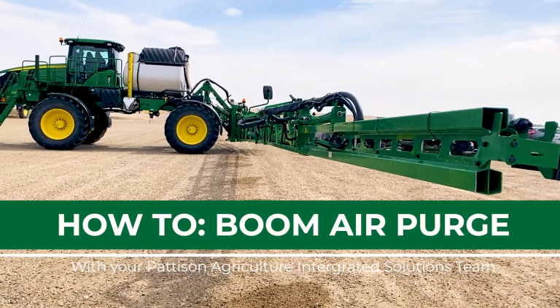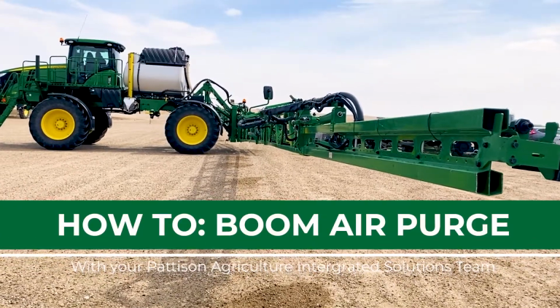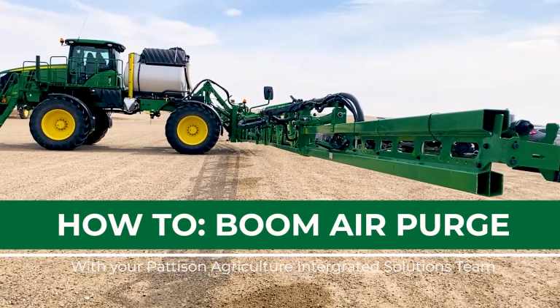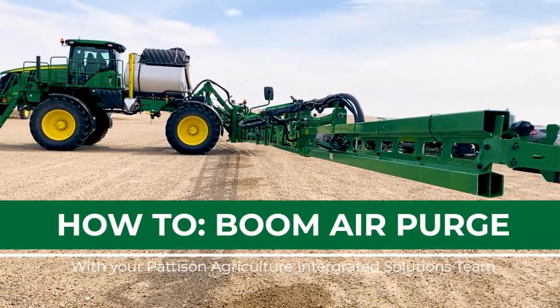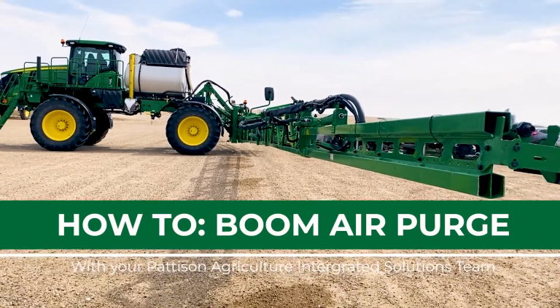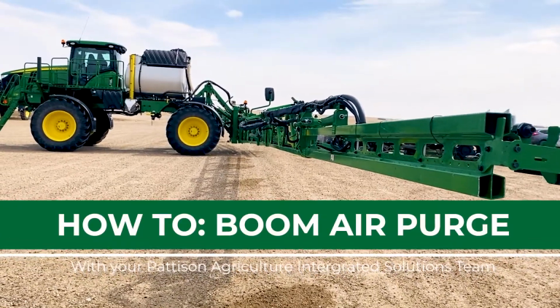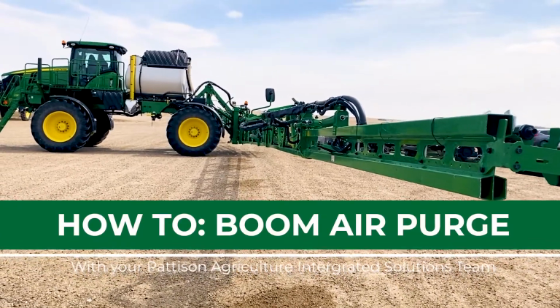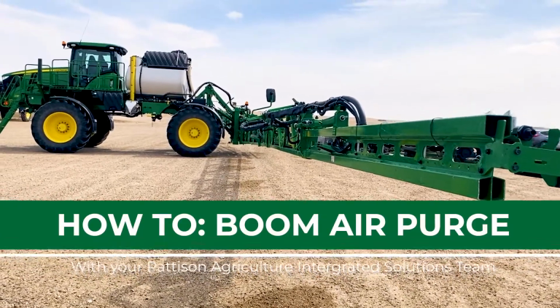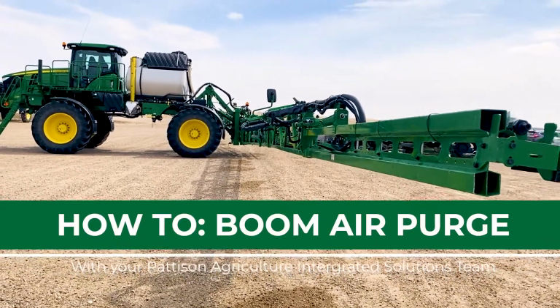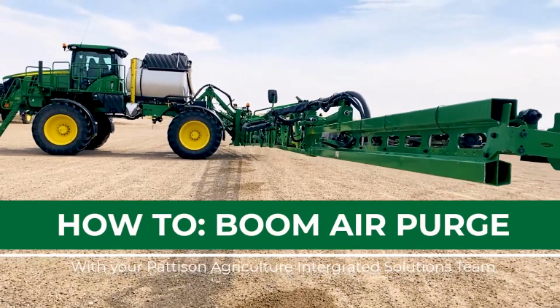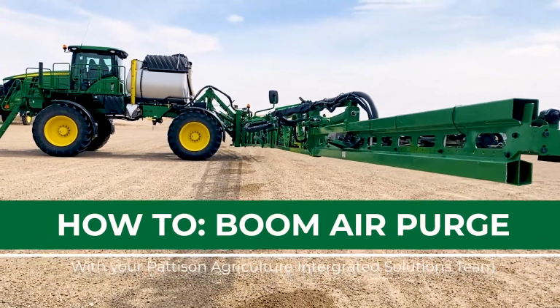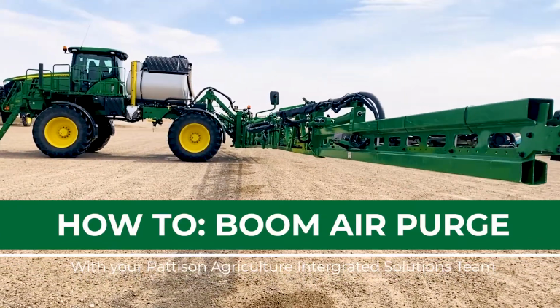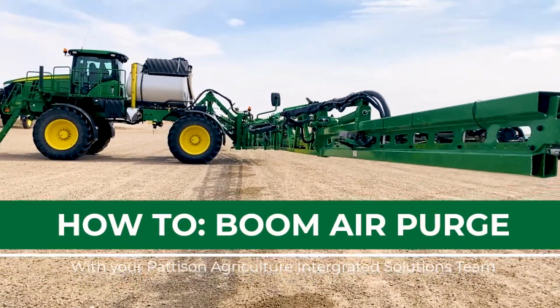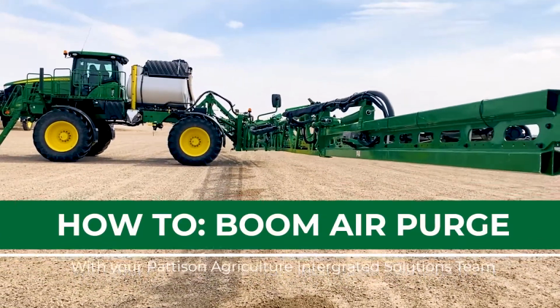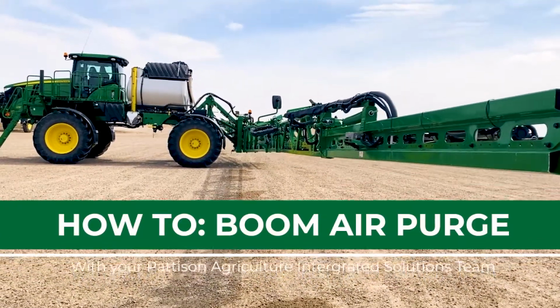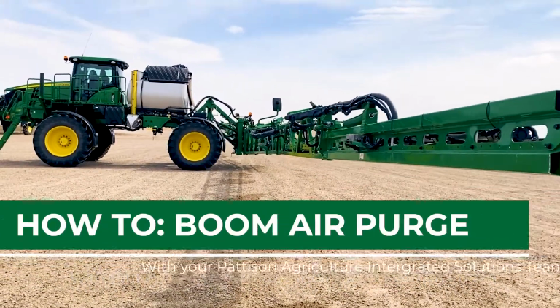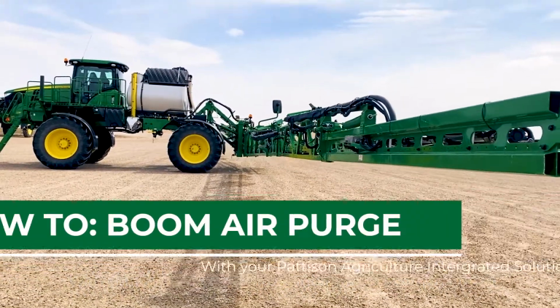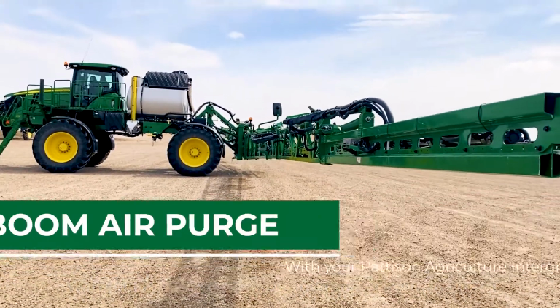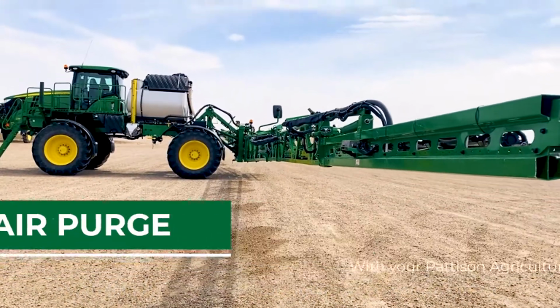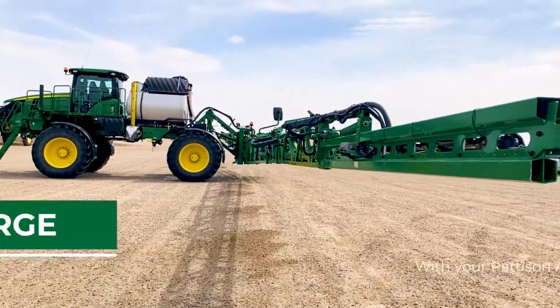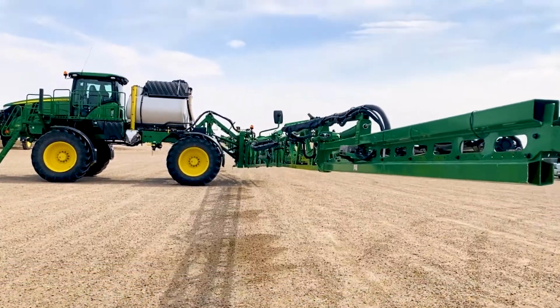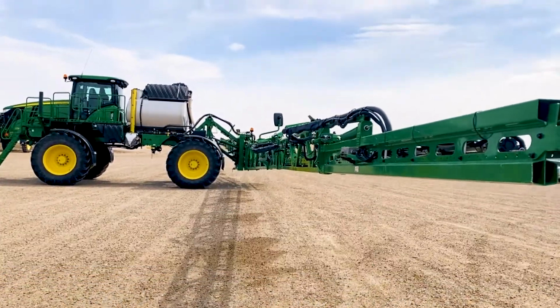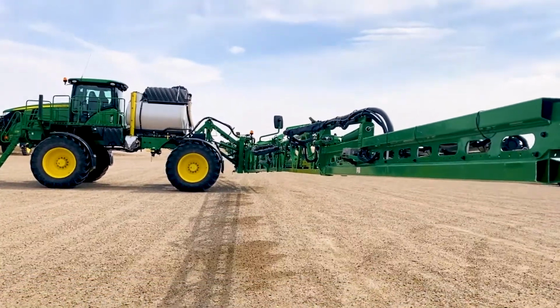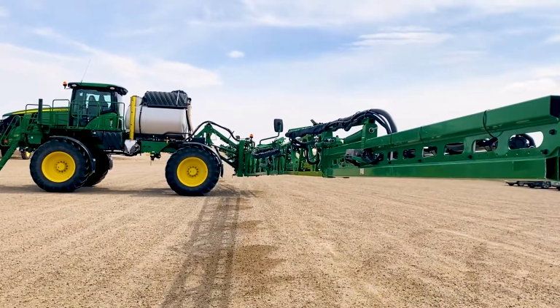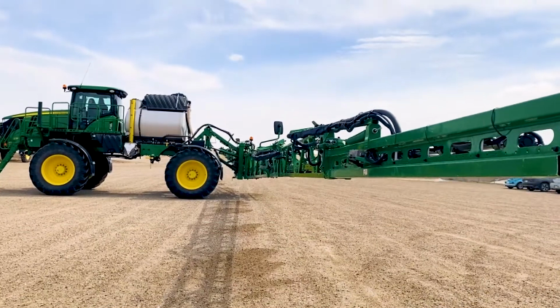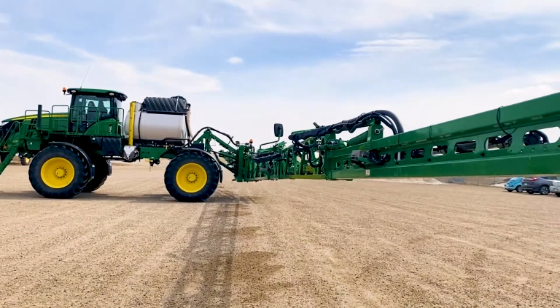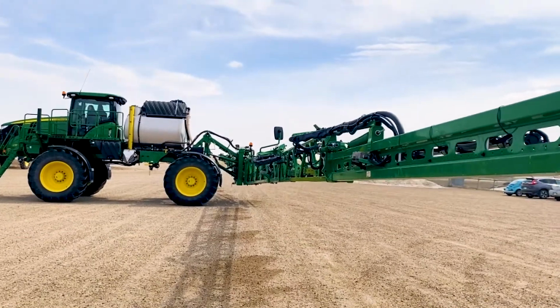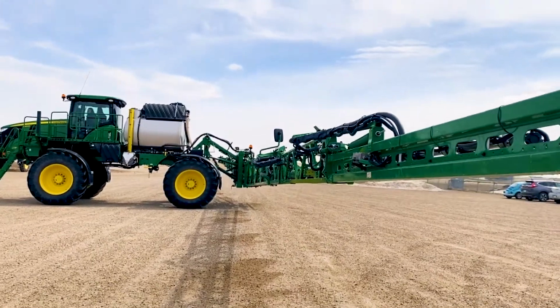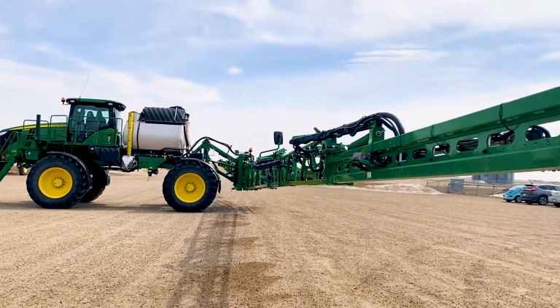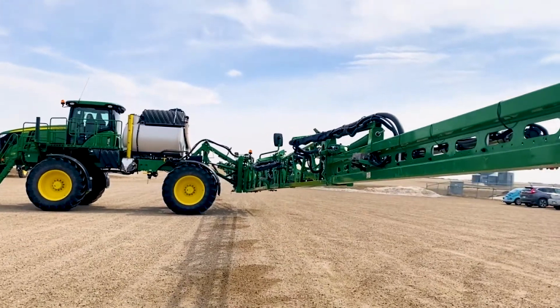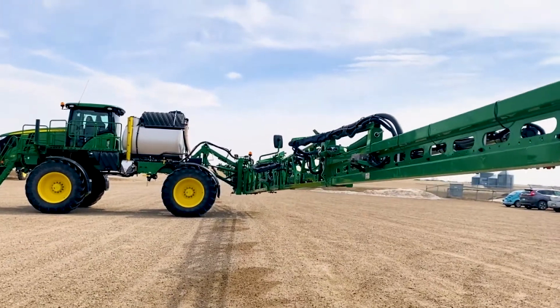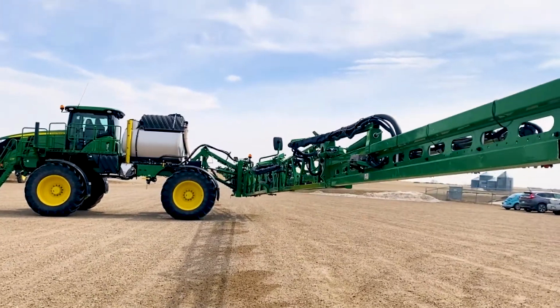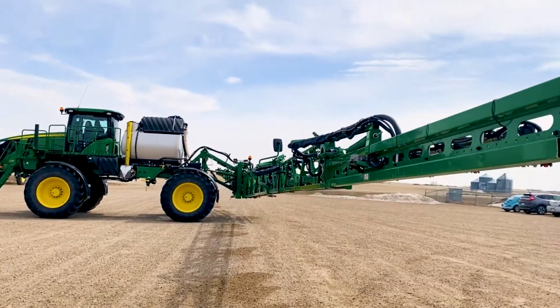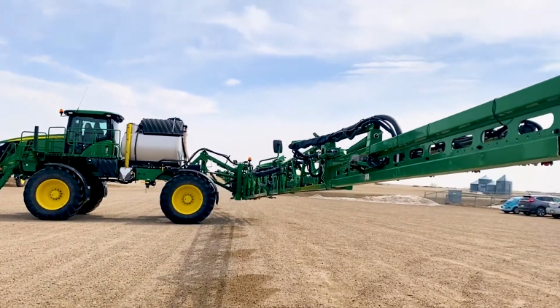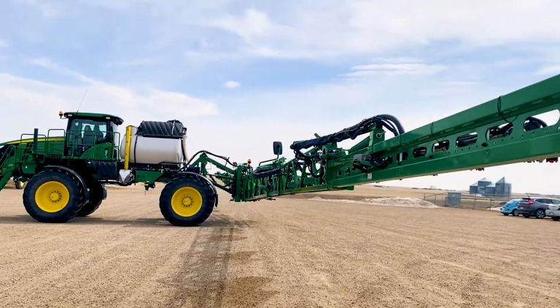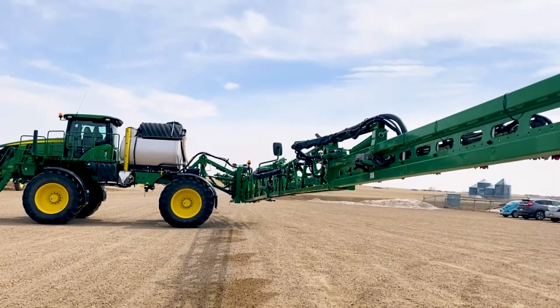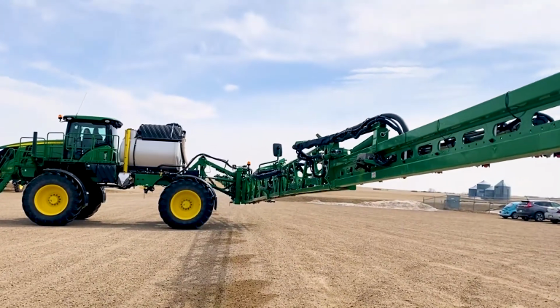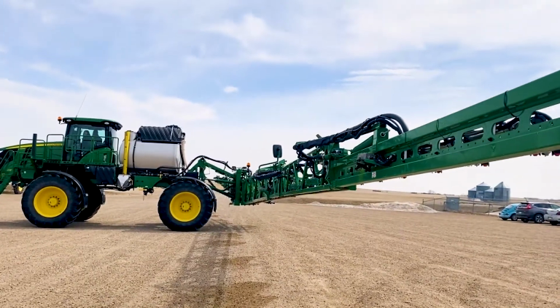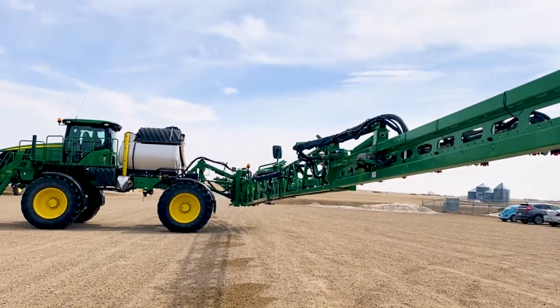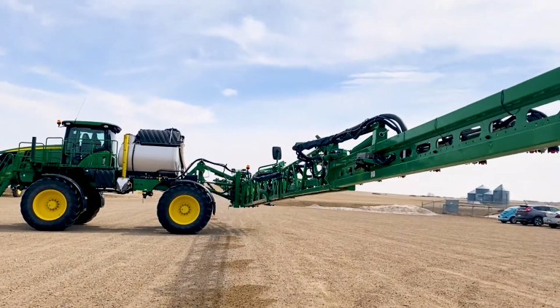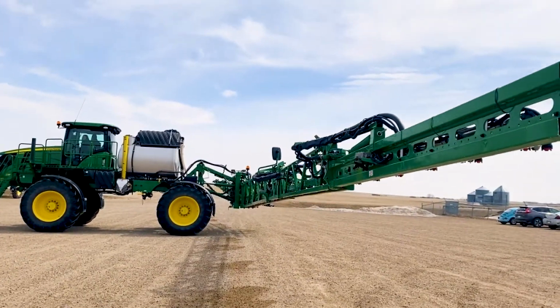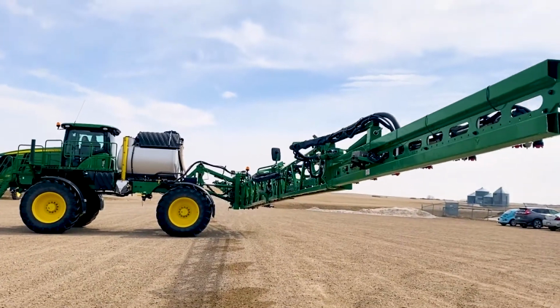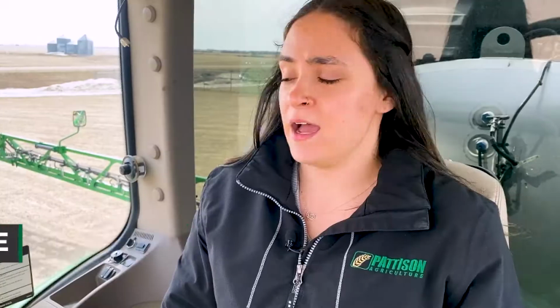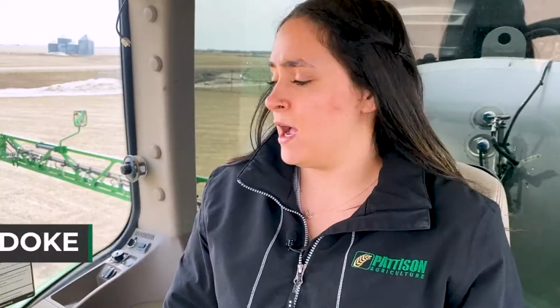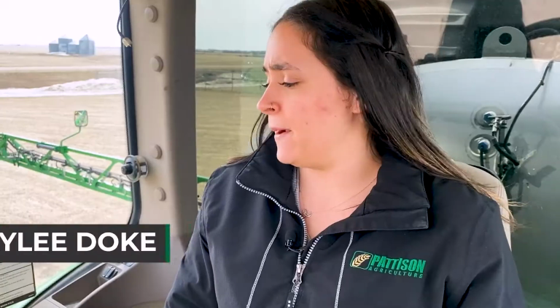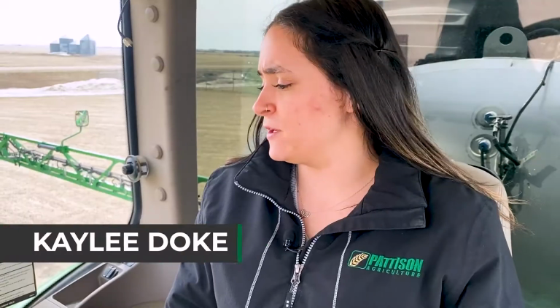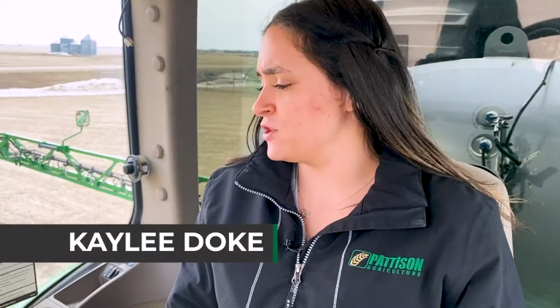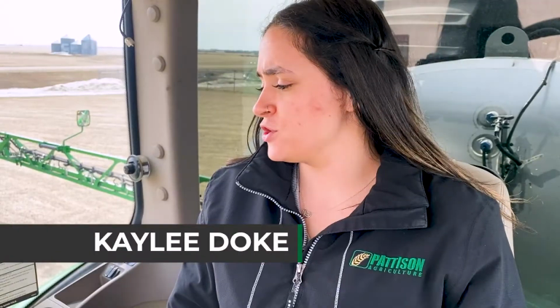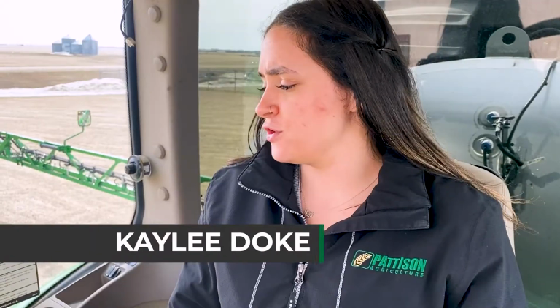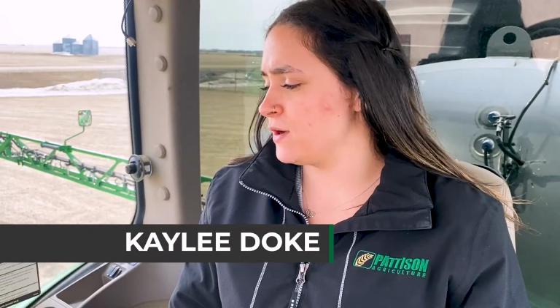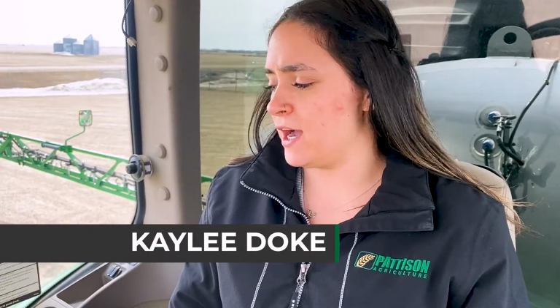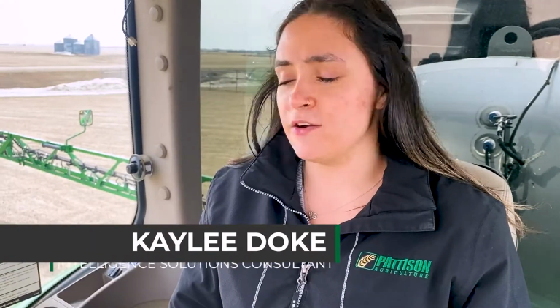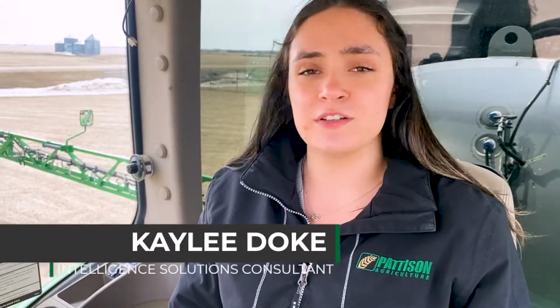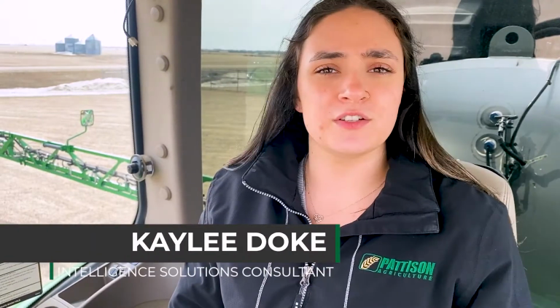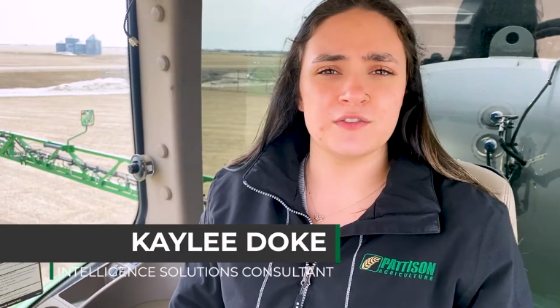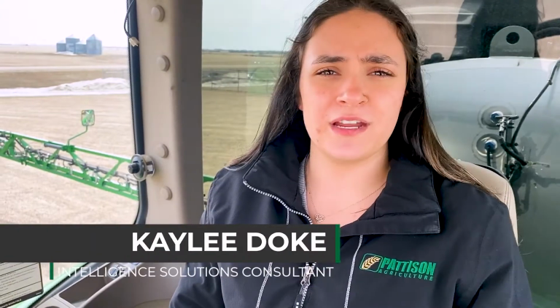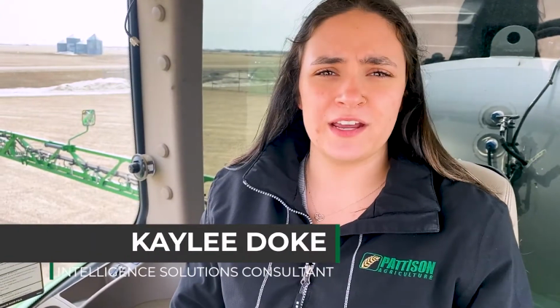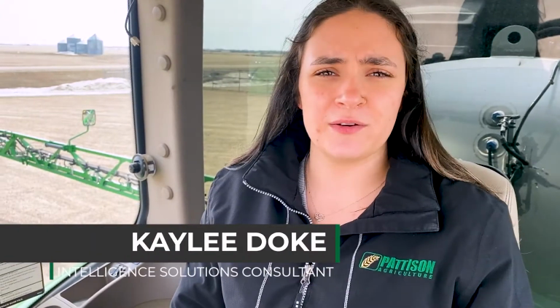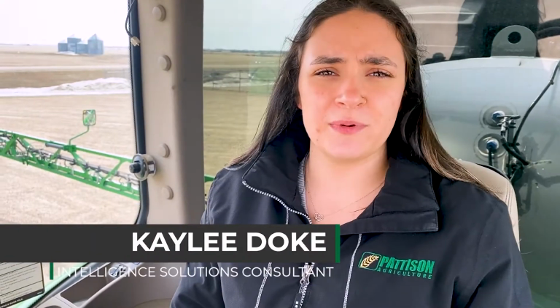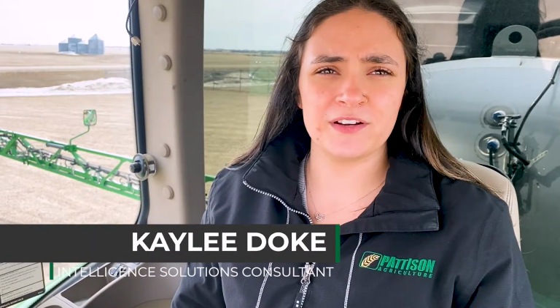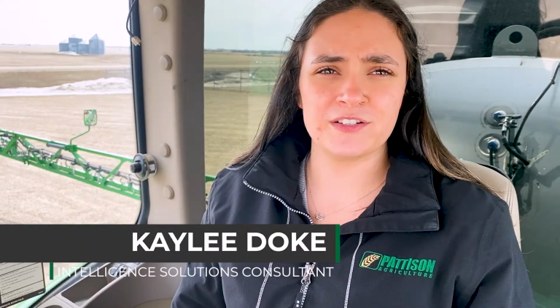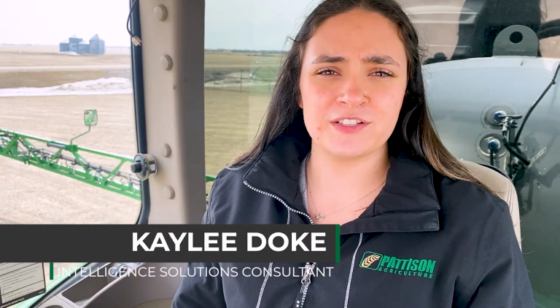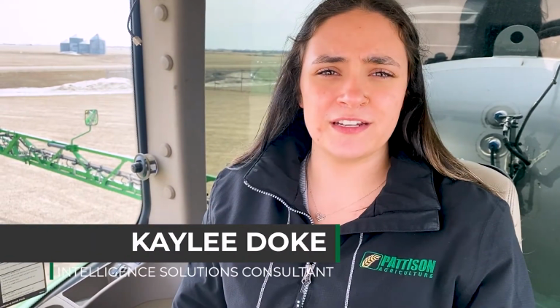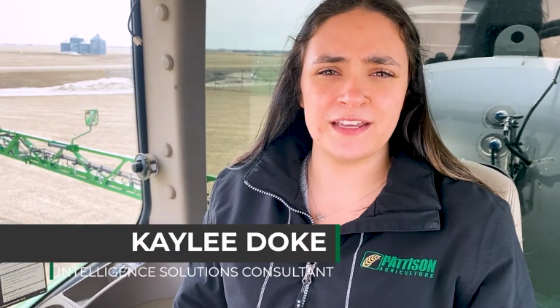My name is Kaylee Doak. I'm an intelligent solutions consultant for Pattison Egg. I'm going to show you how to do an air purge today.